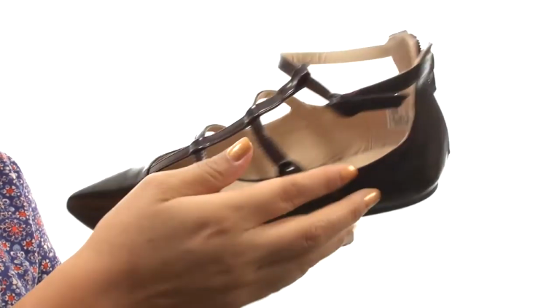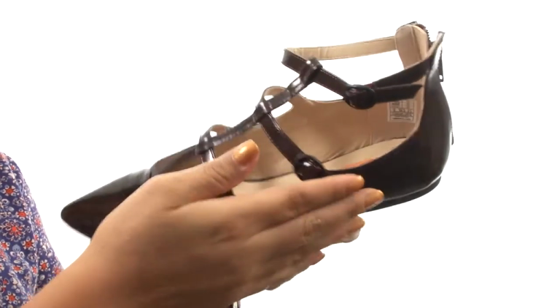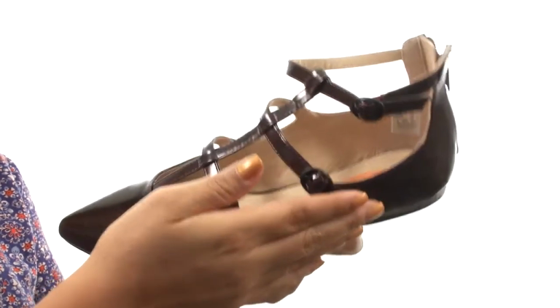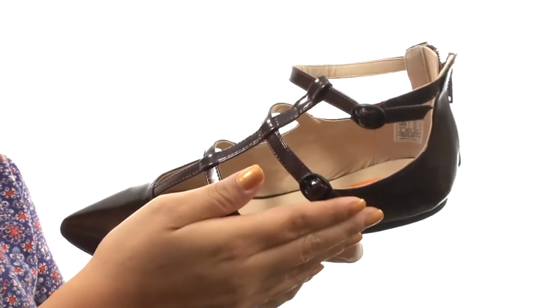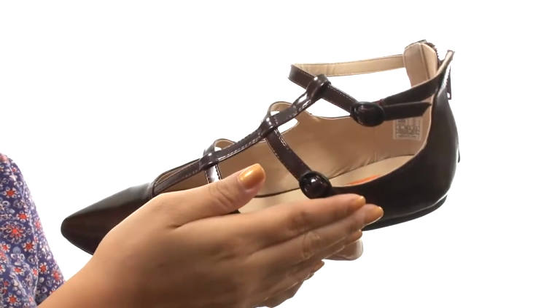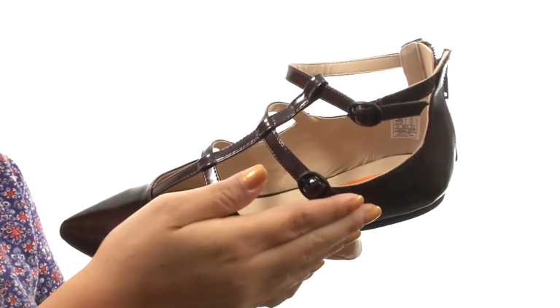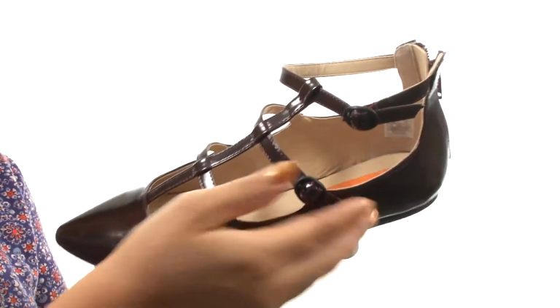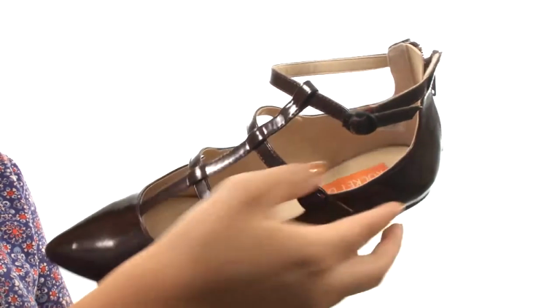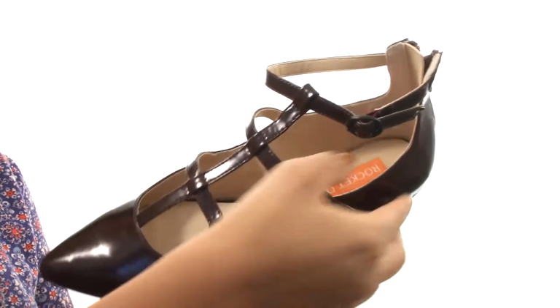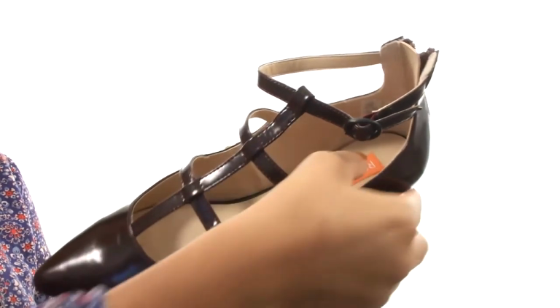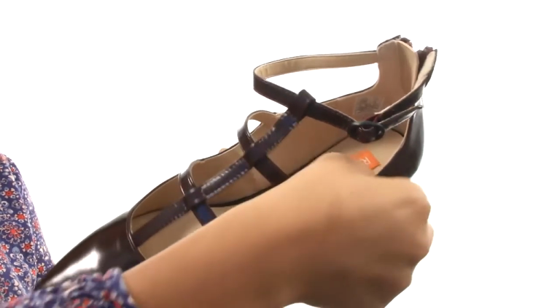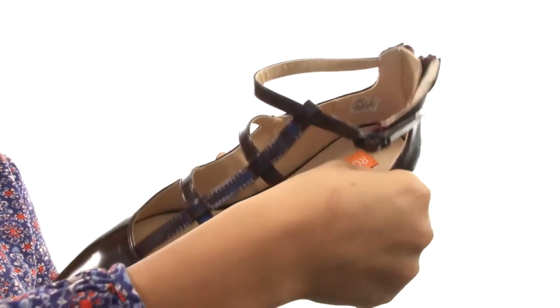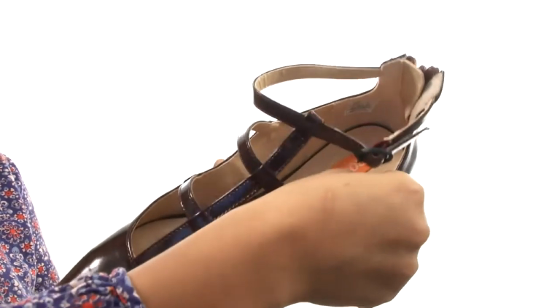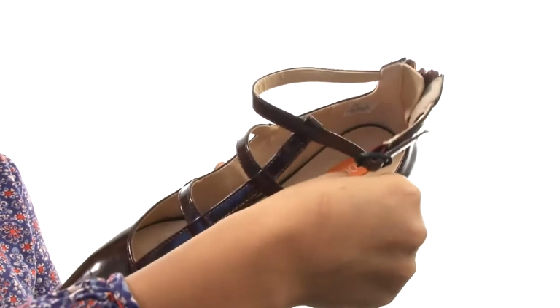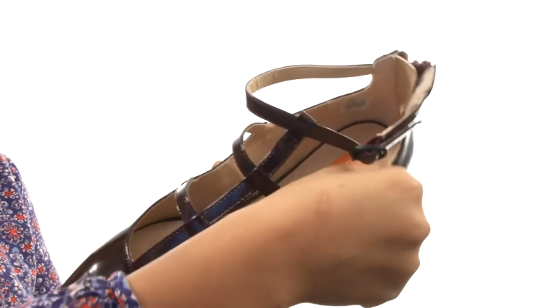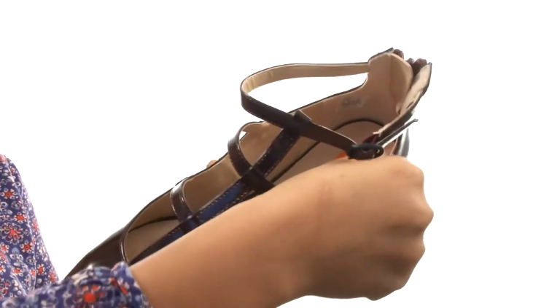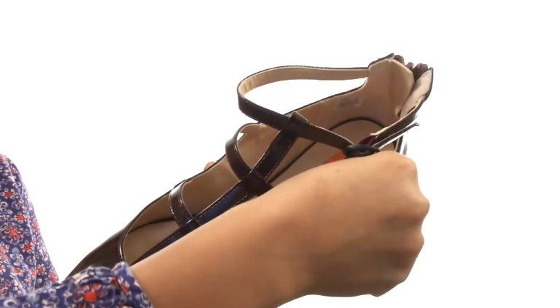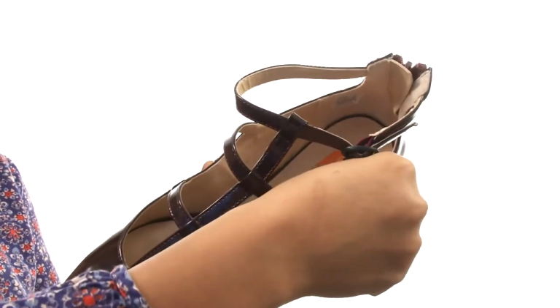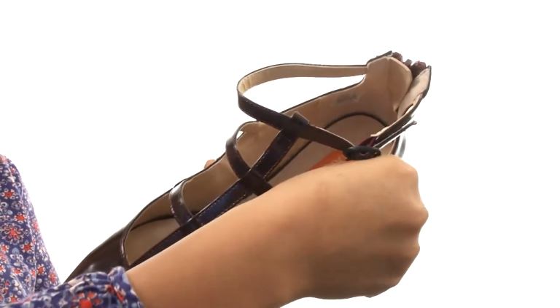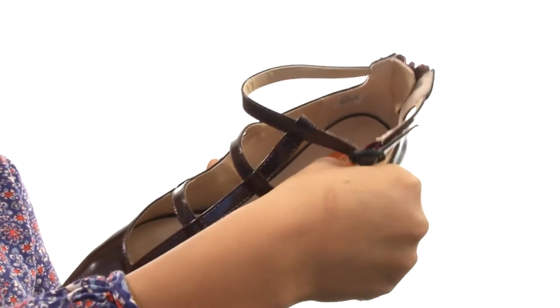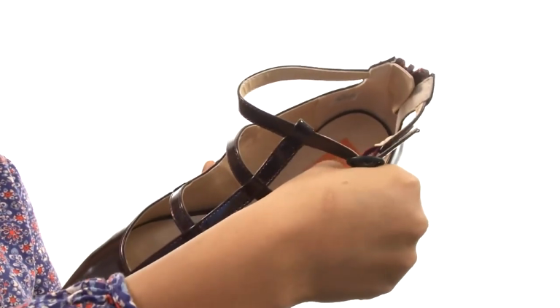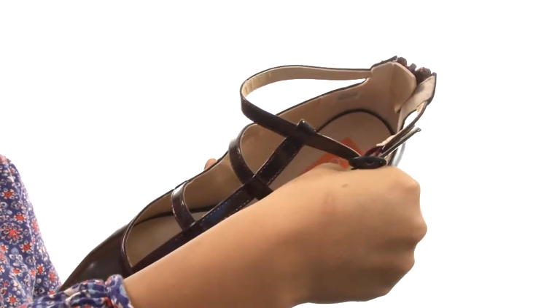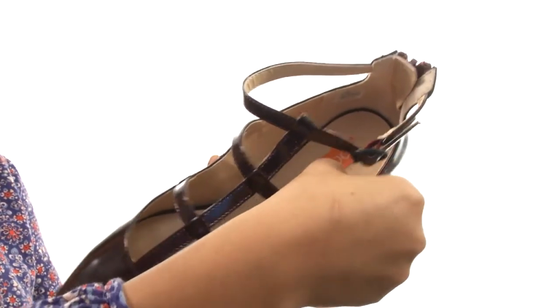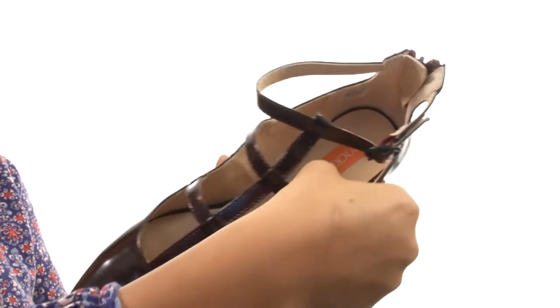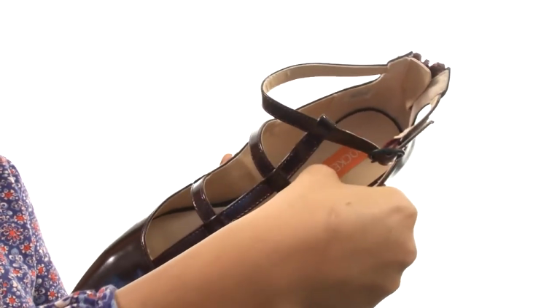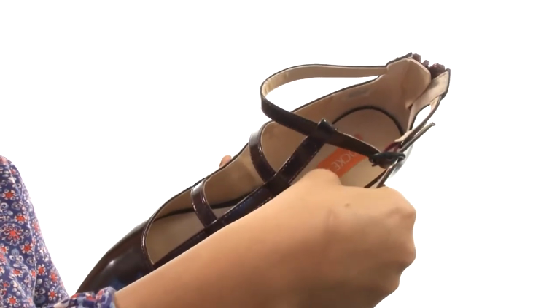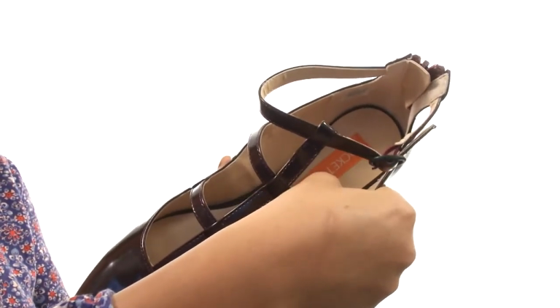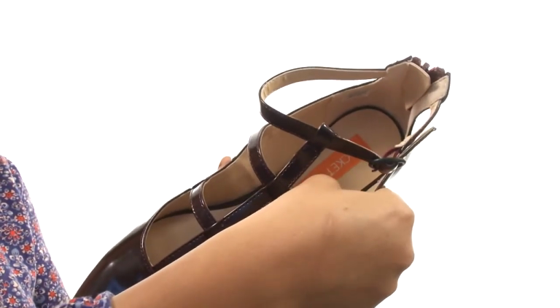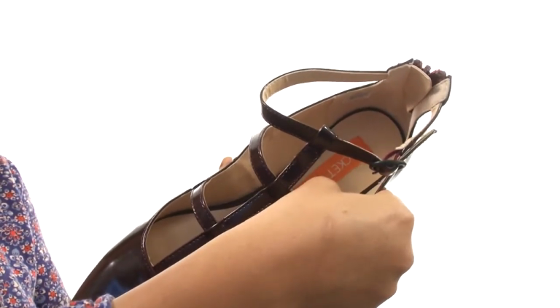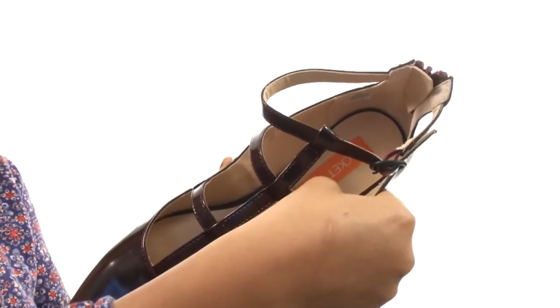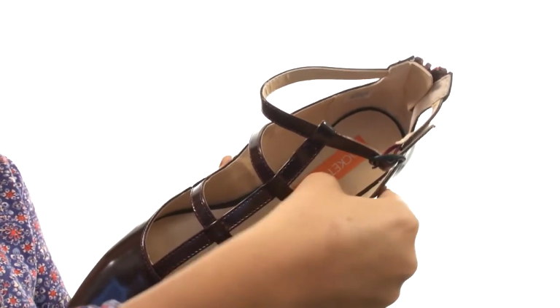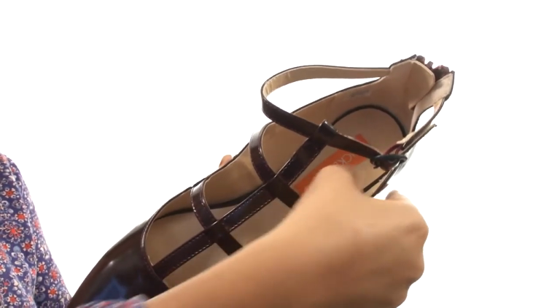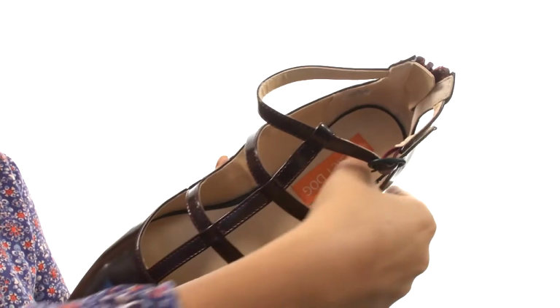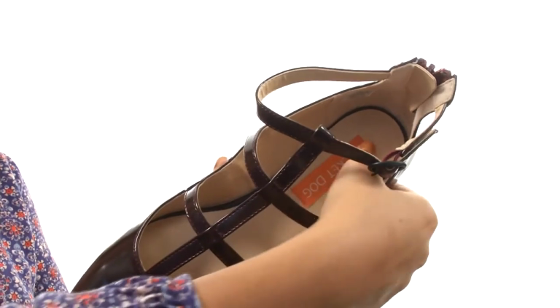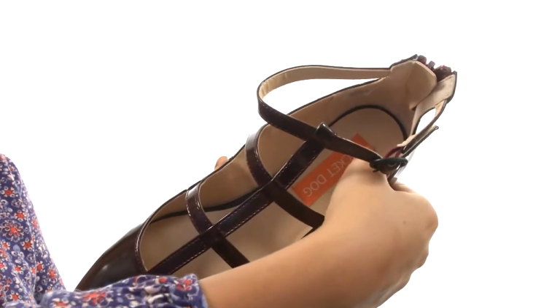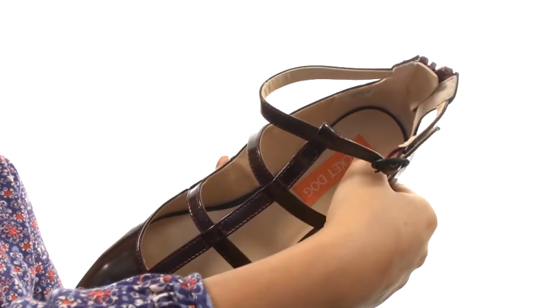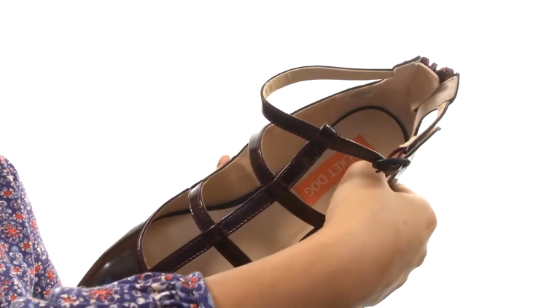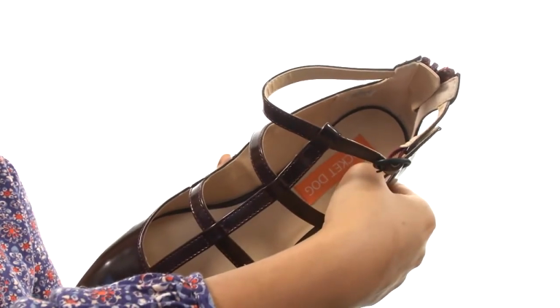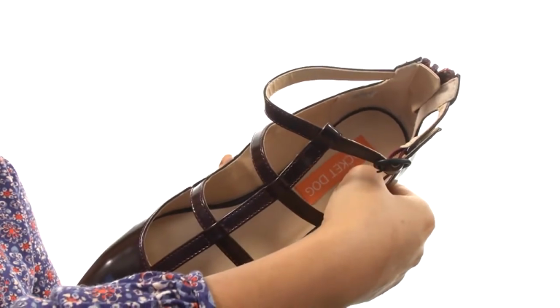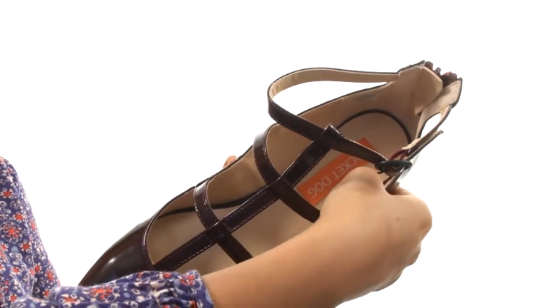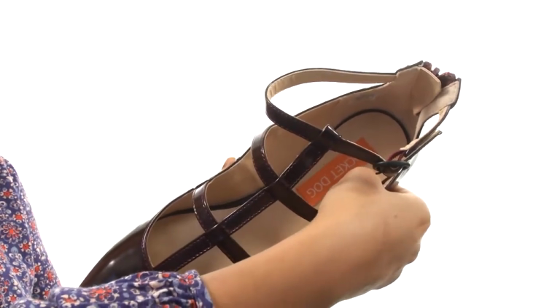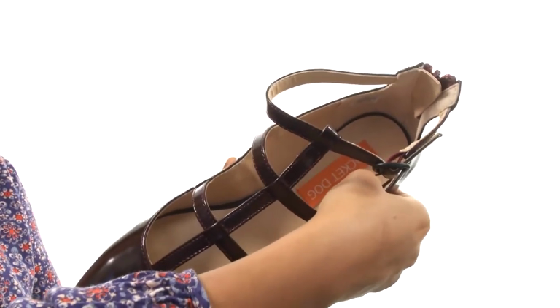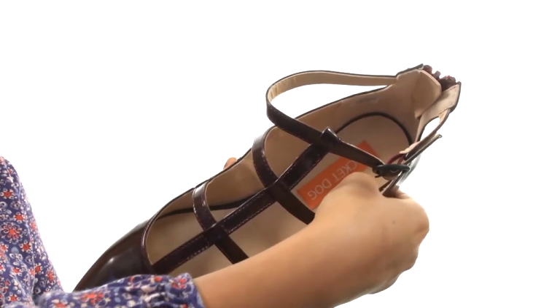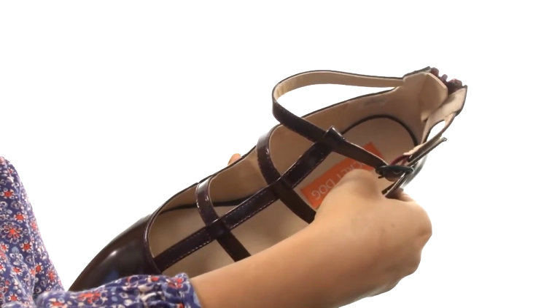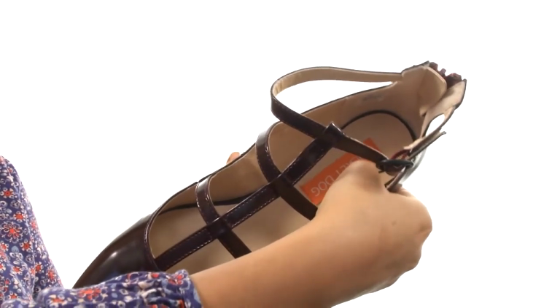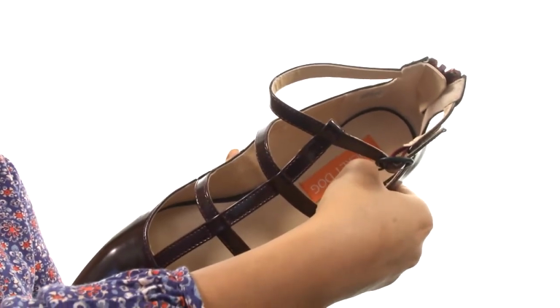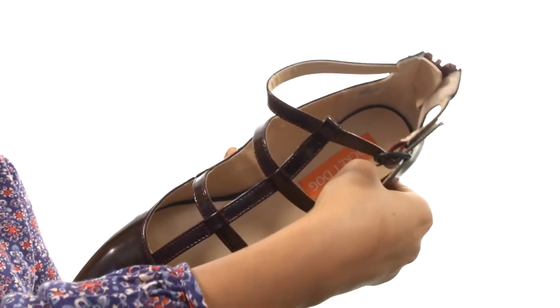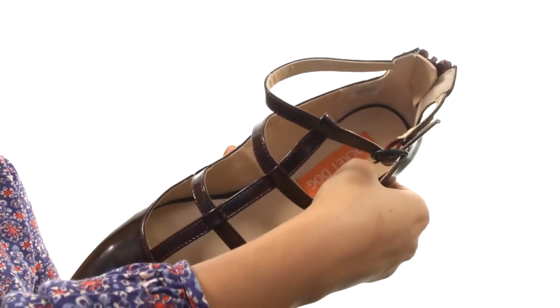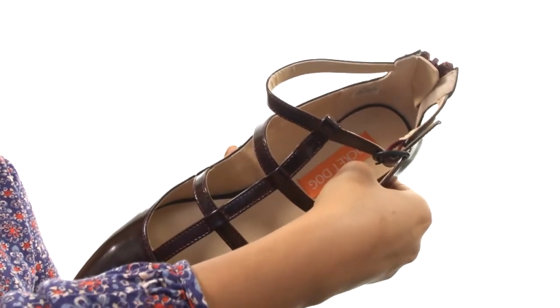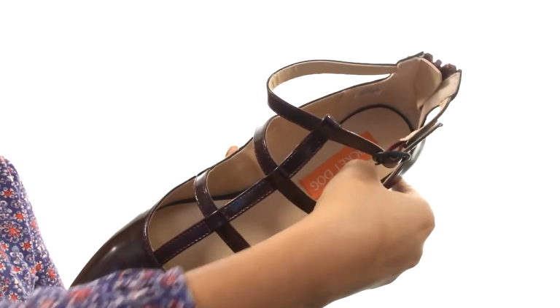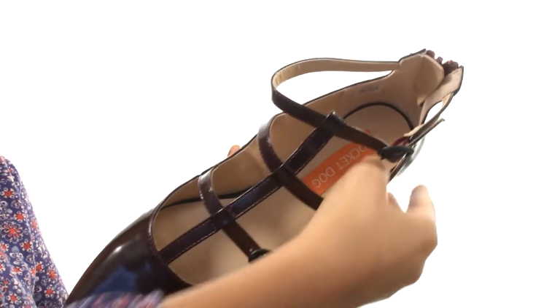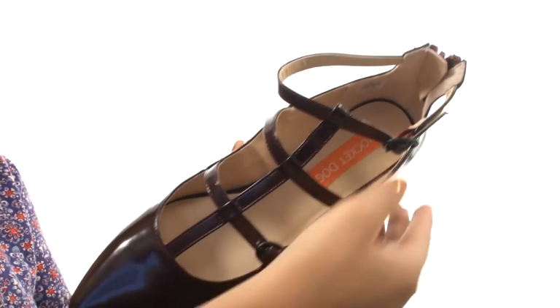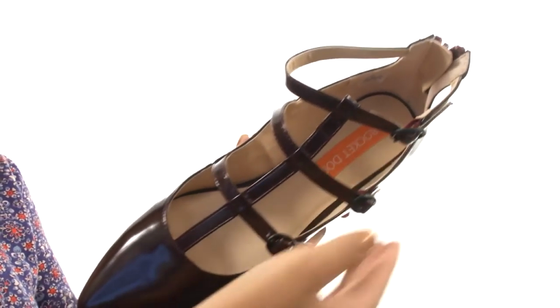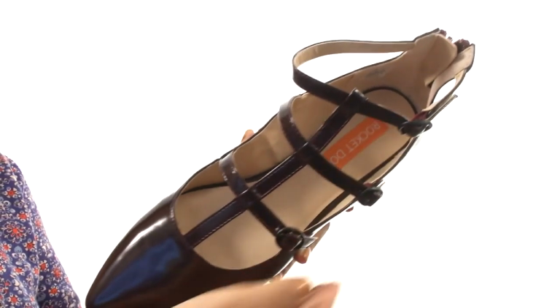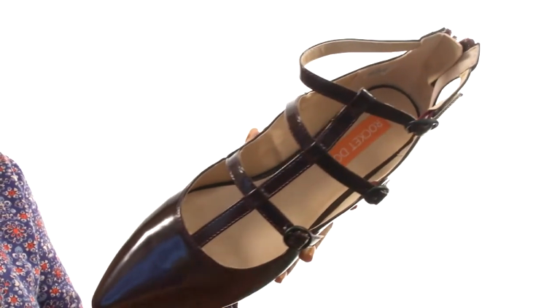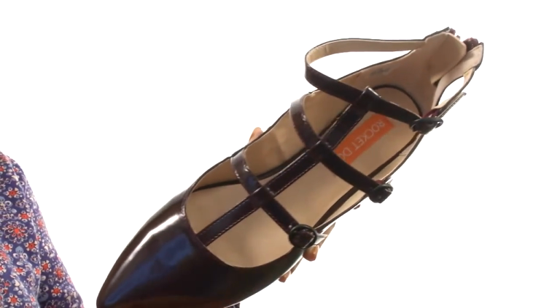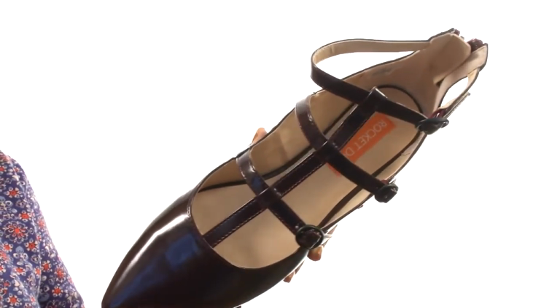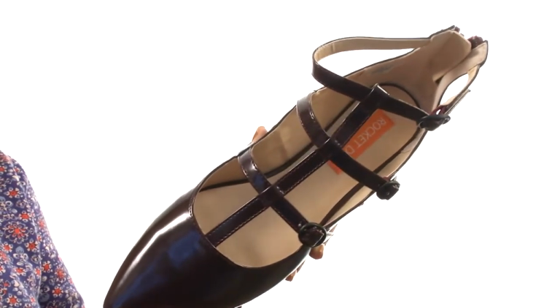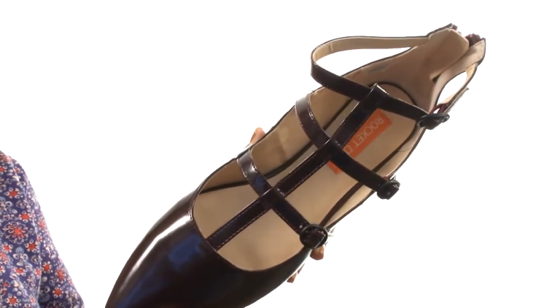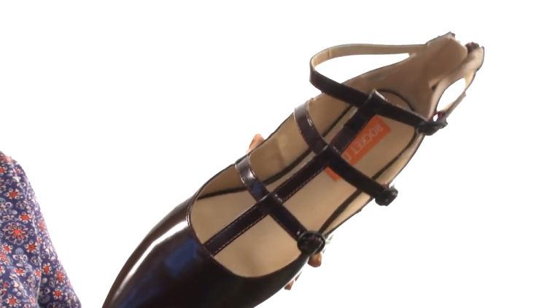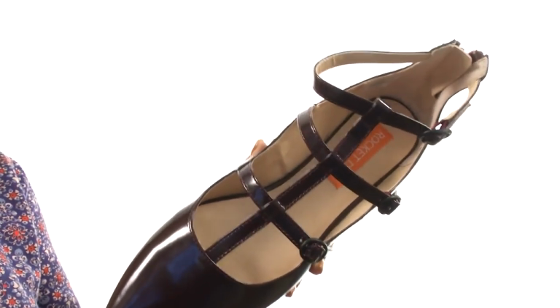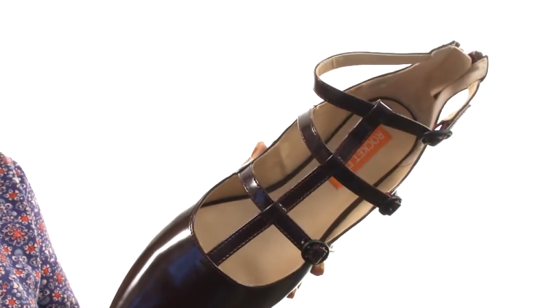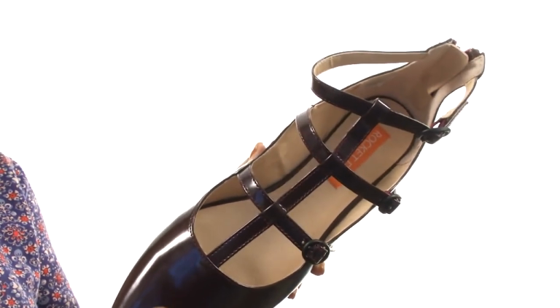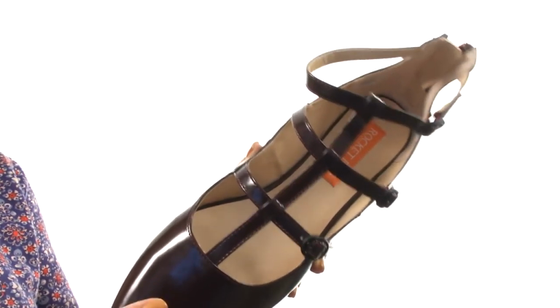On the inside, there's man-made lining for a great next-to-skin feel. There's a lightly padded footbed that will provide comfort and support.